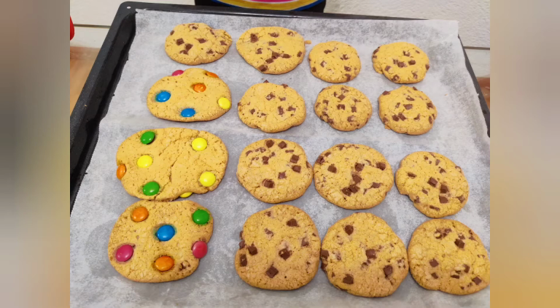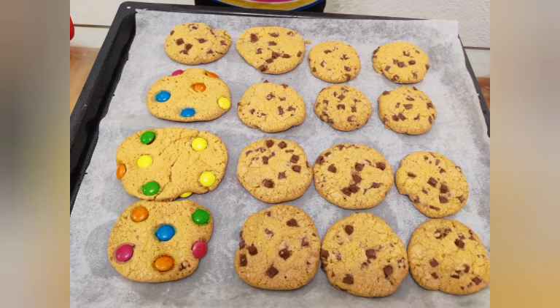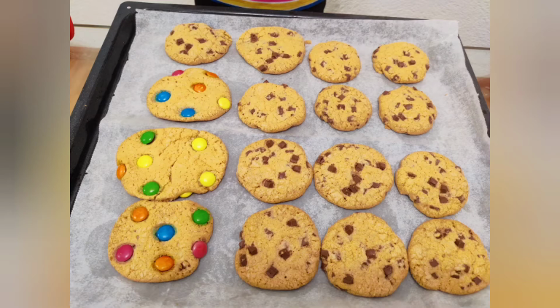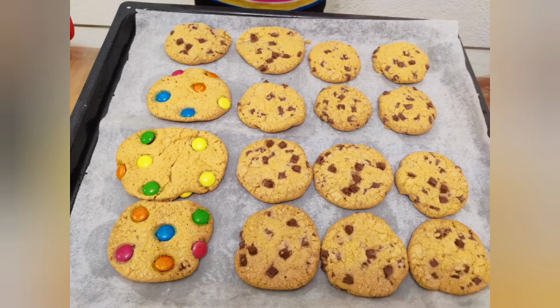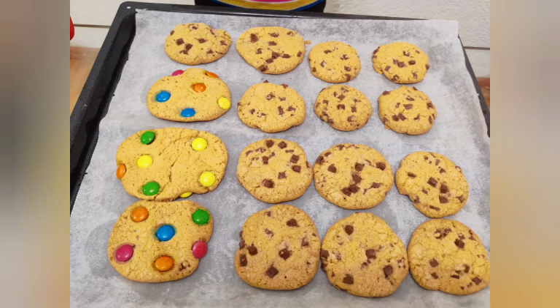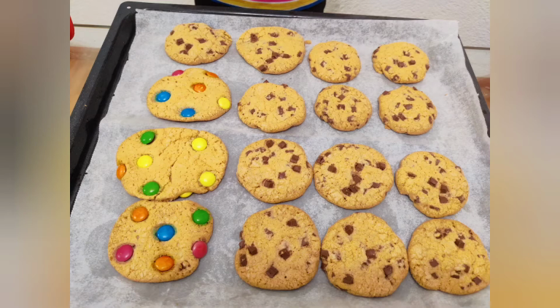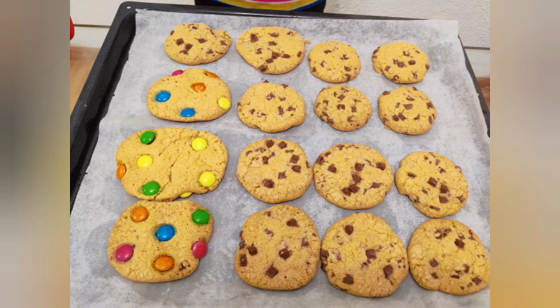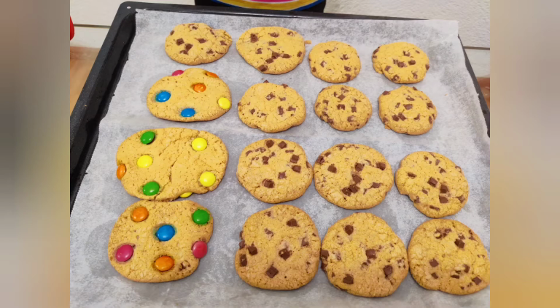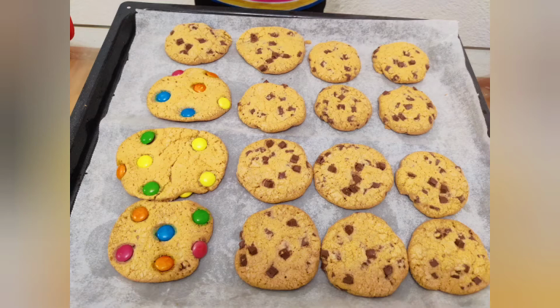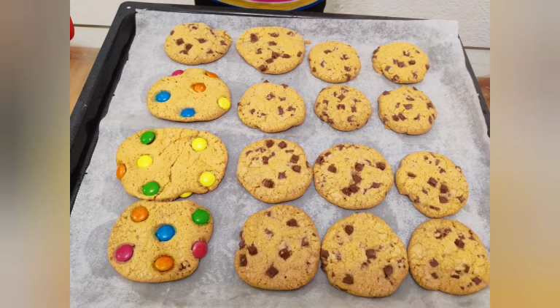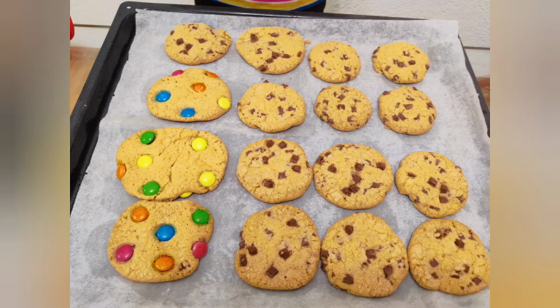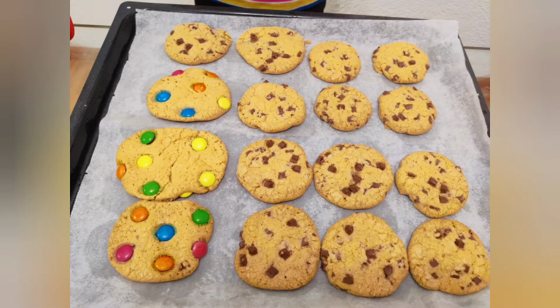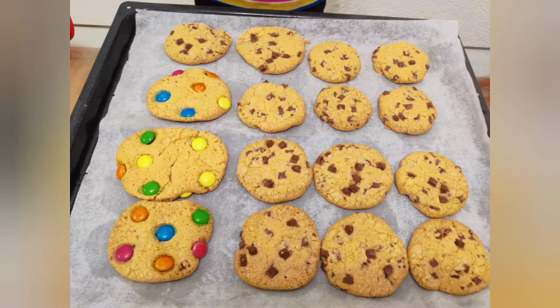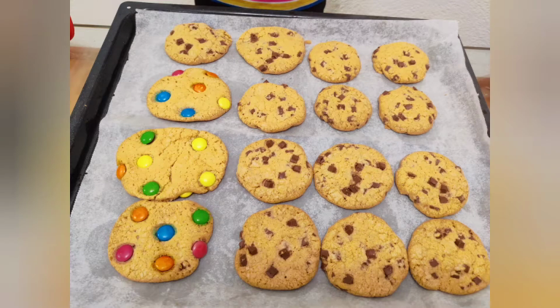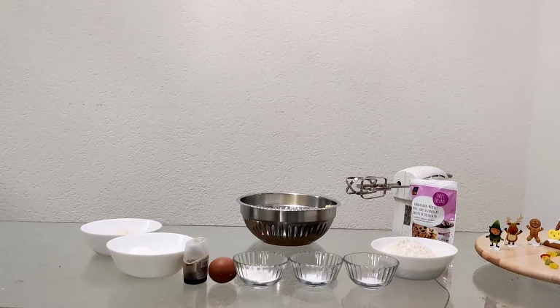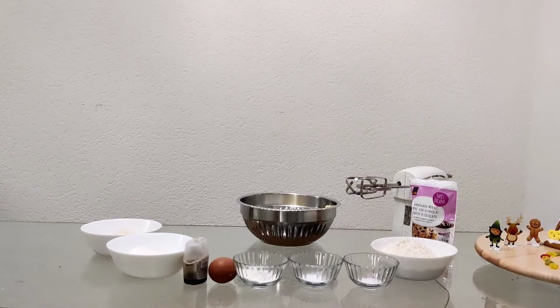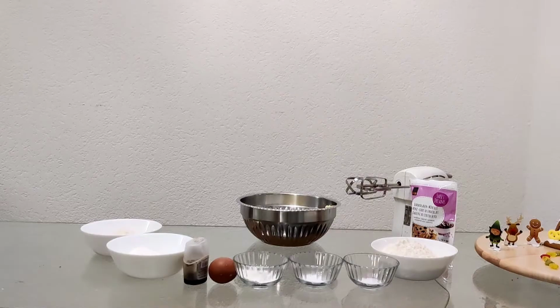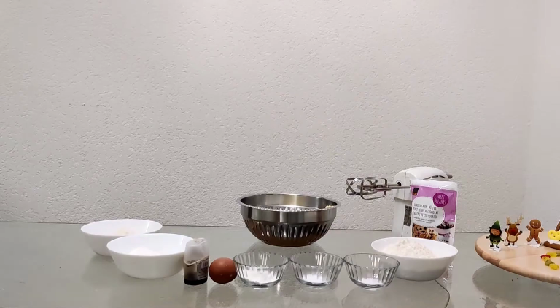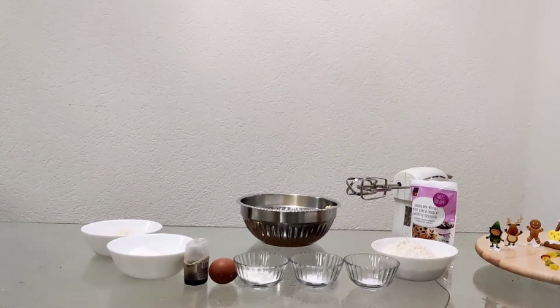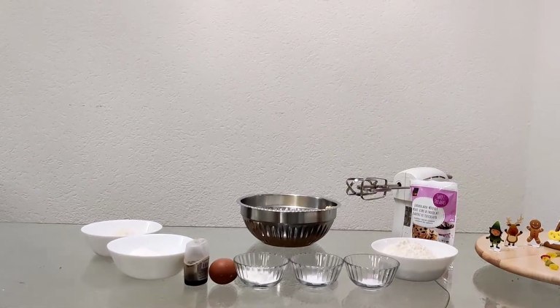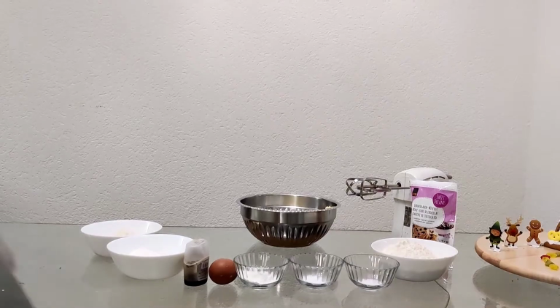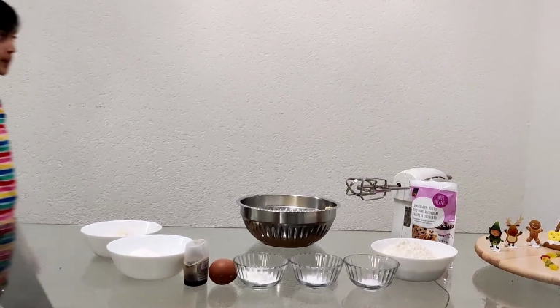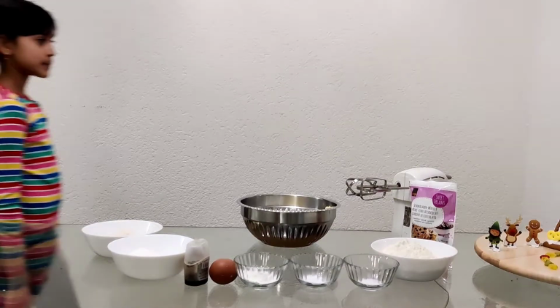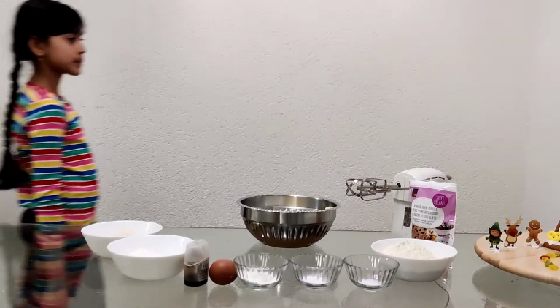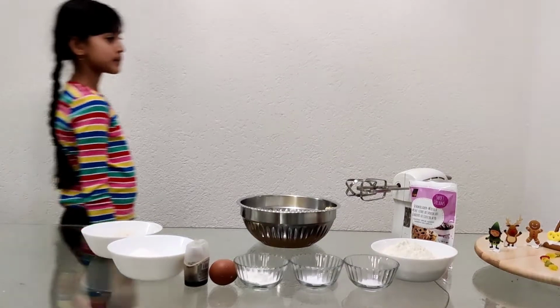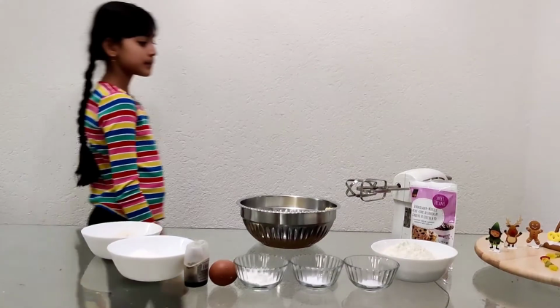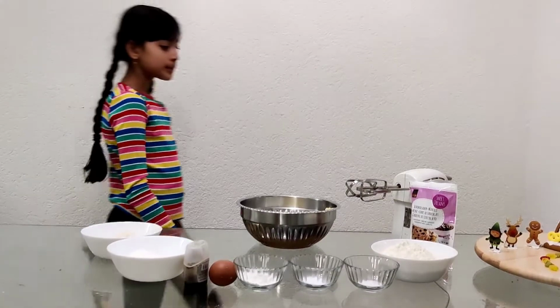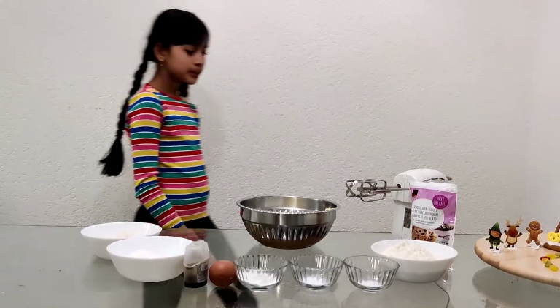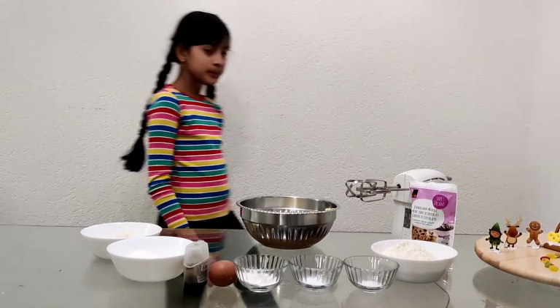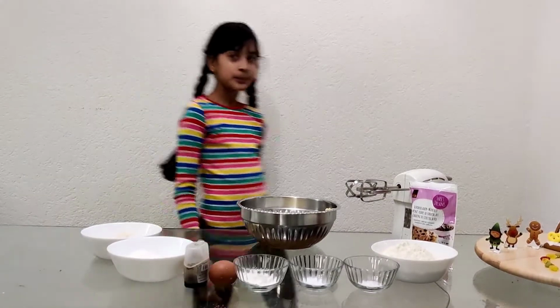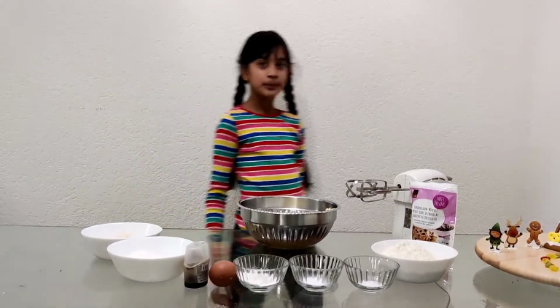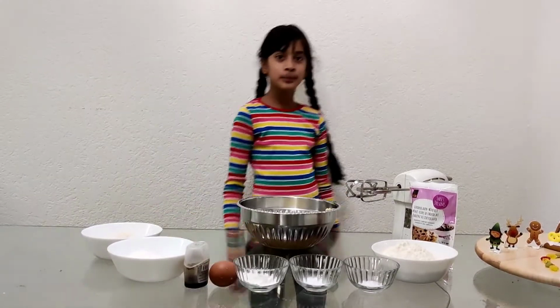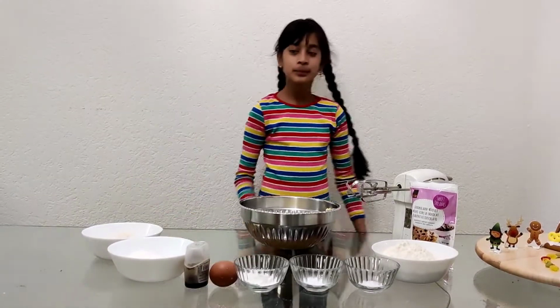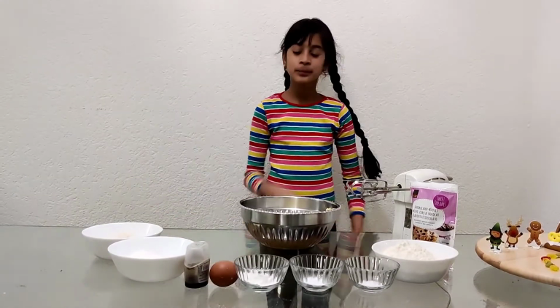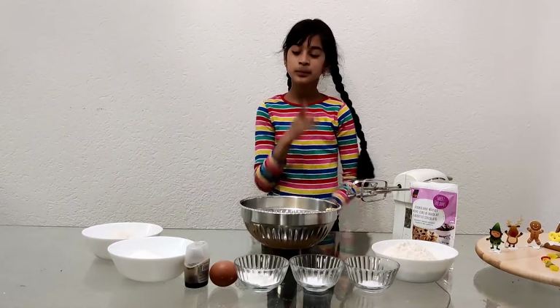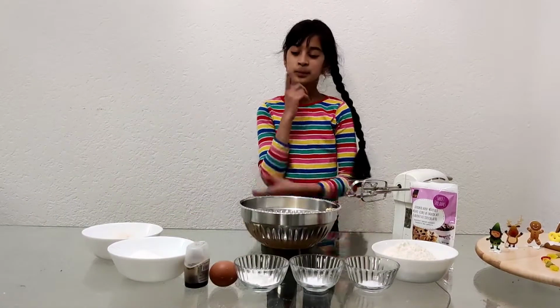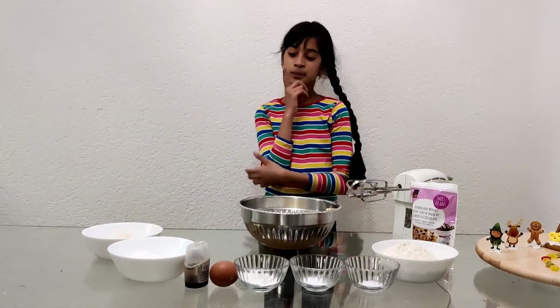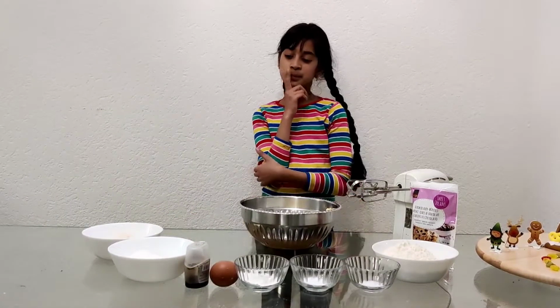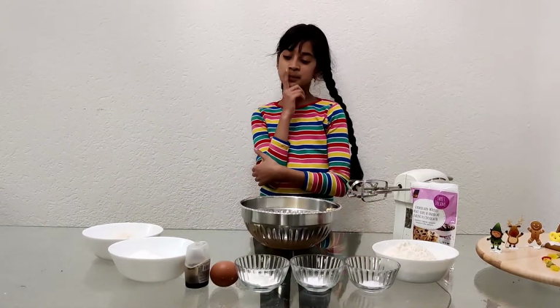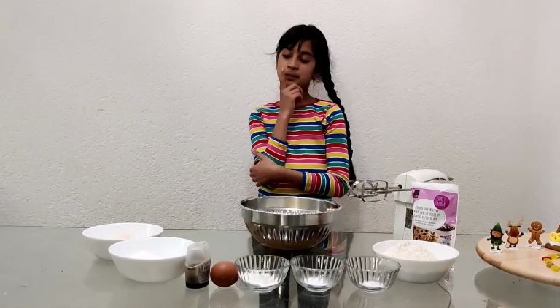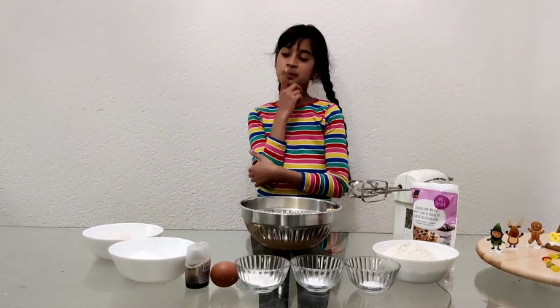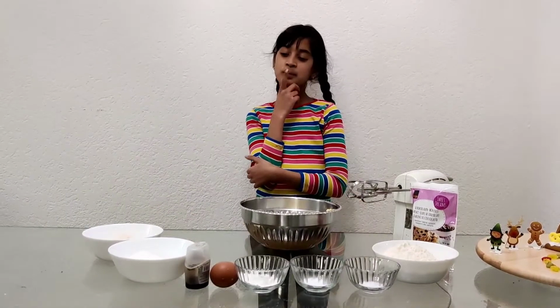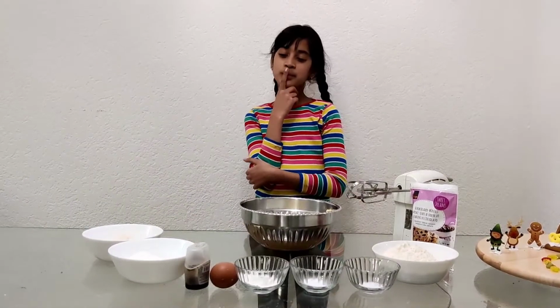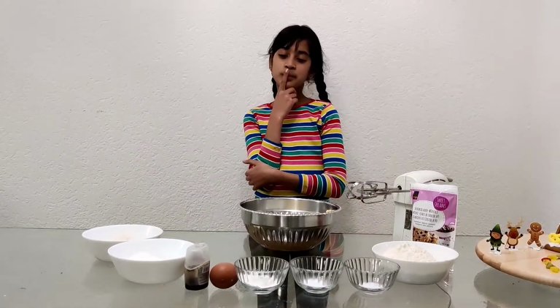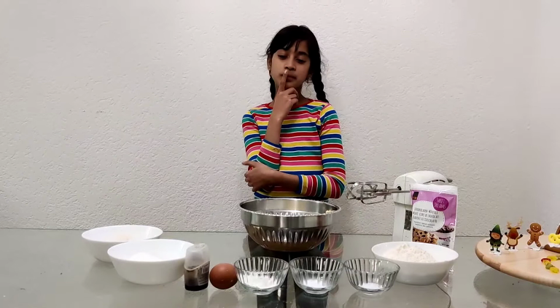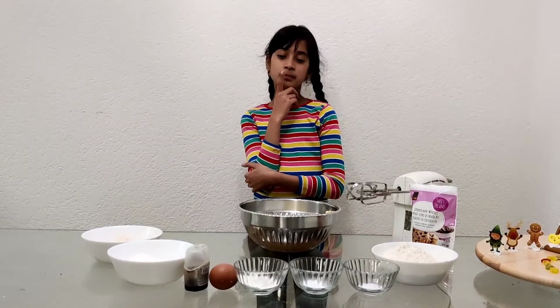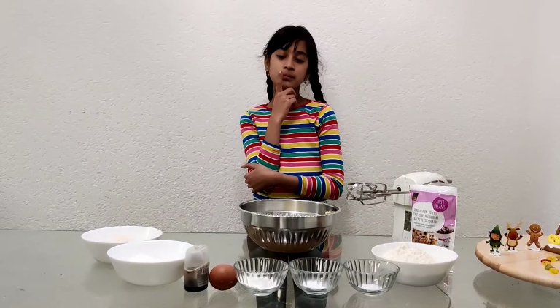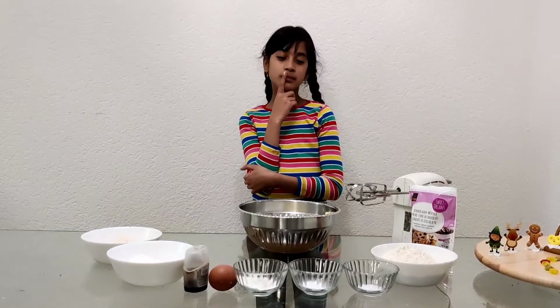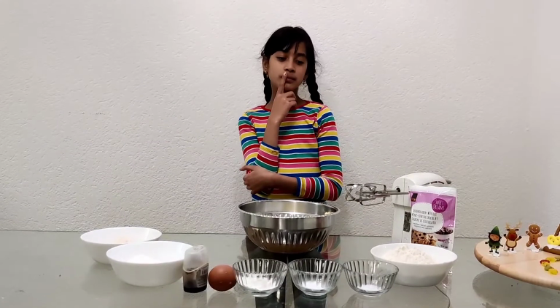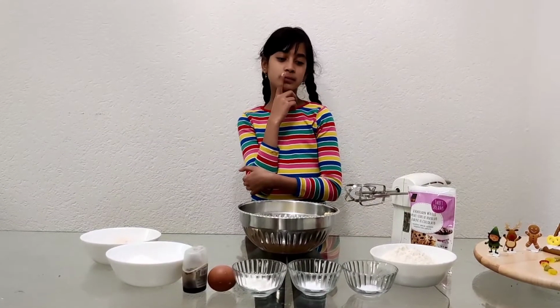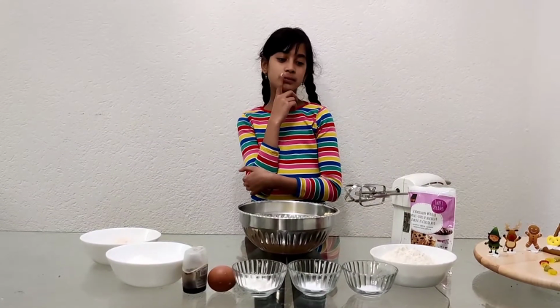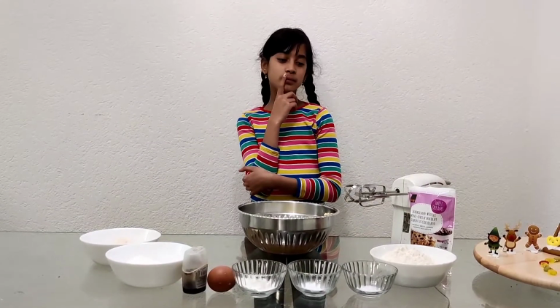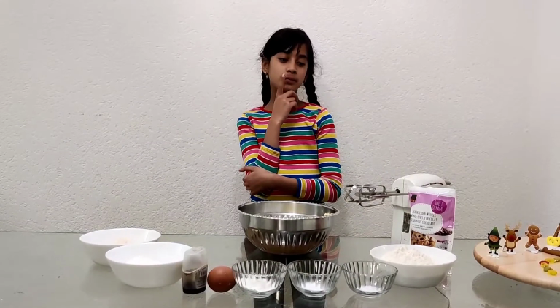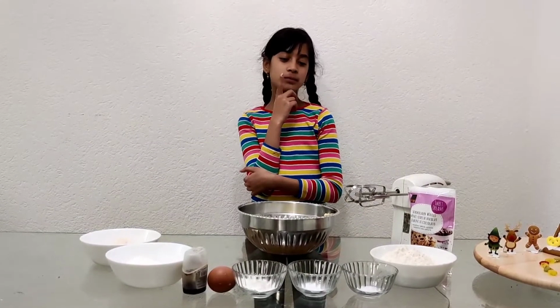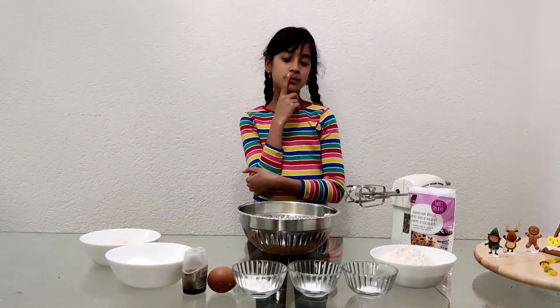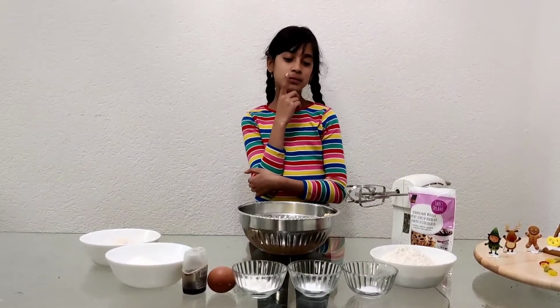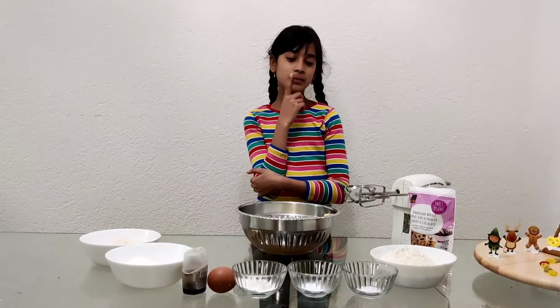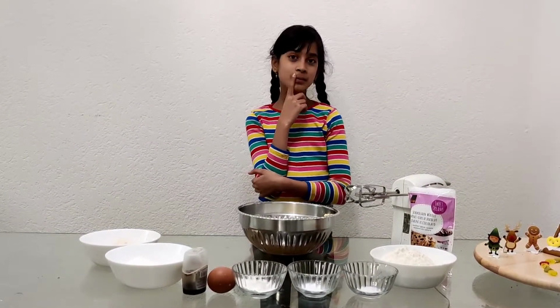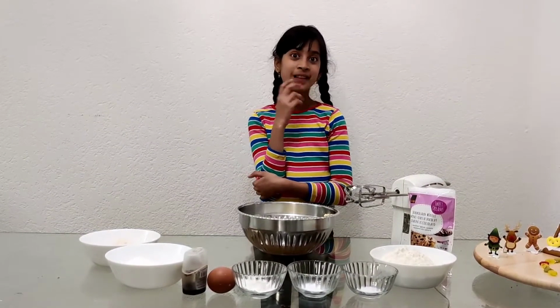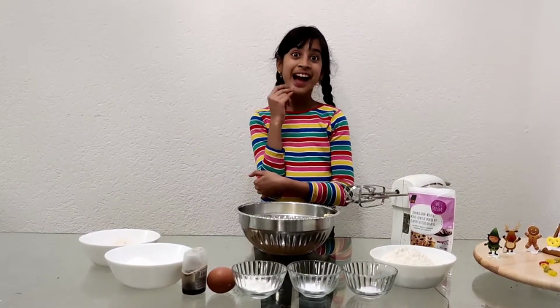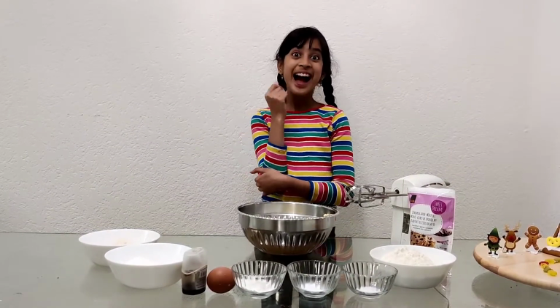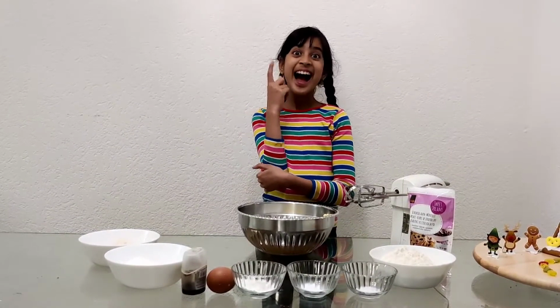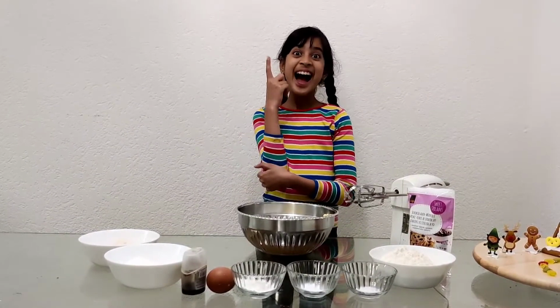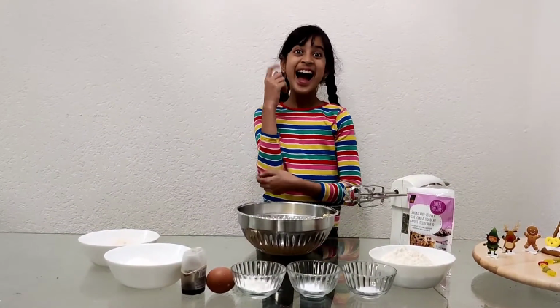Hello everyone! My mom has prepared a lot of ingredients so I'm thinking, what to make? What an idea! So let's get started.